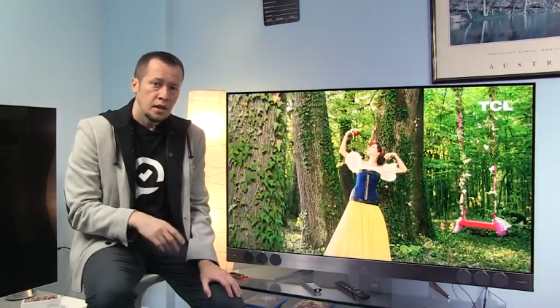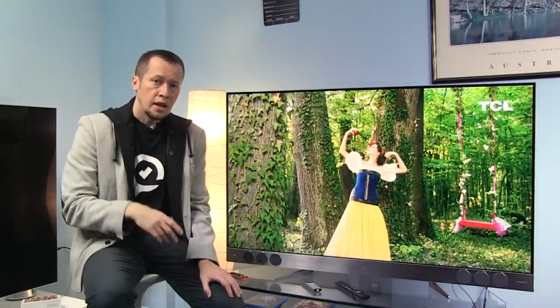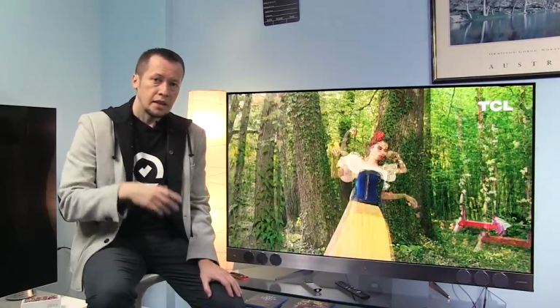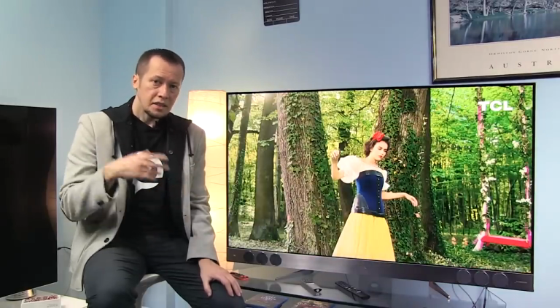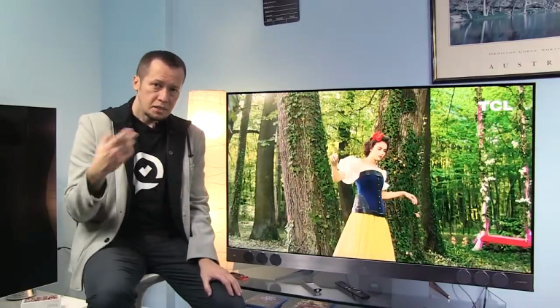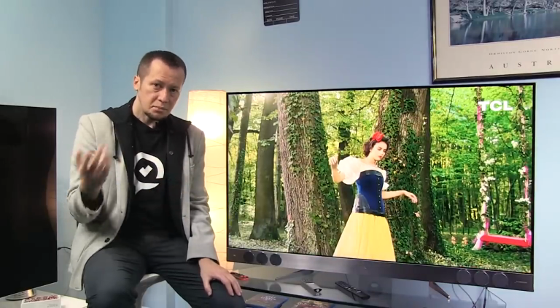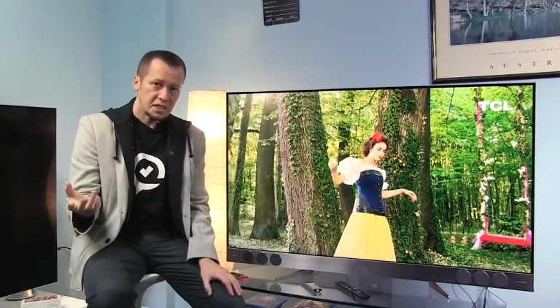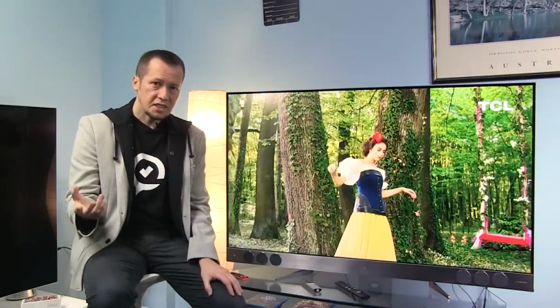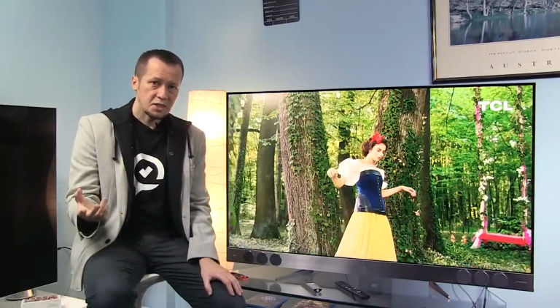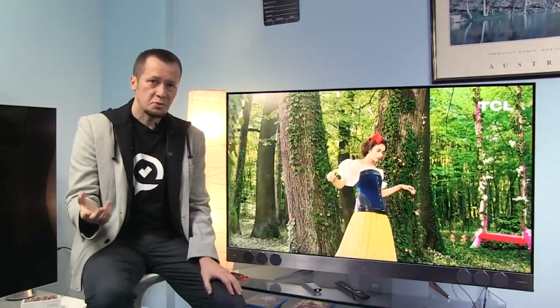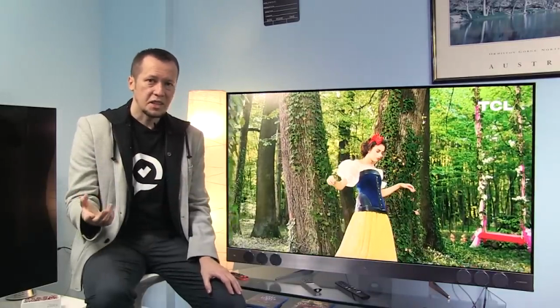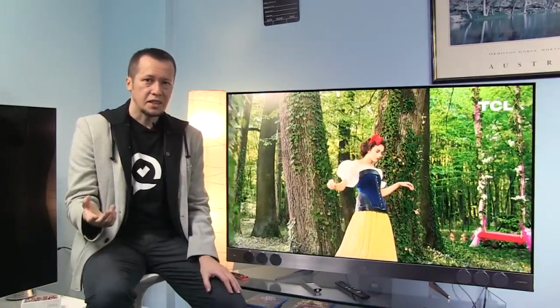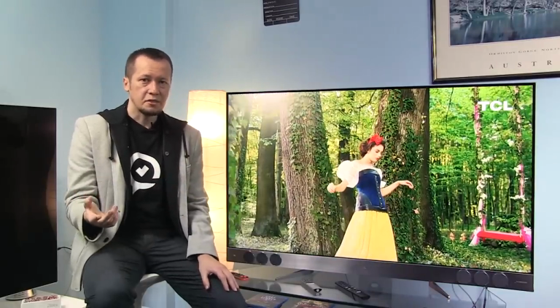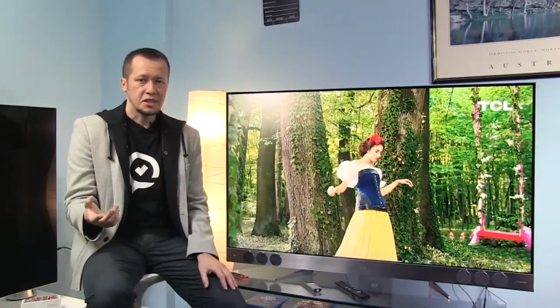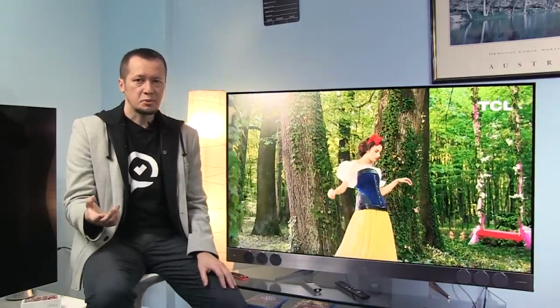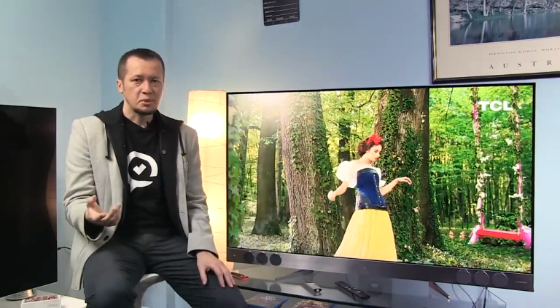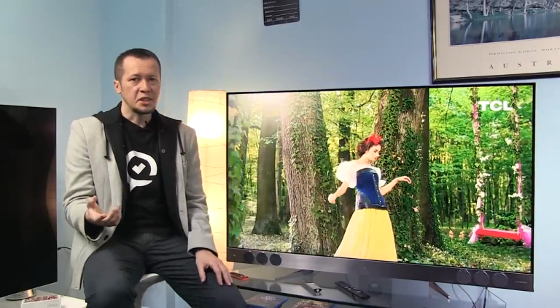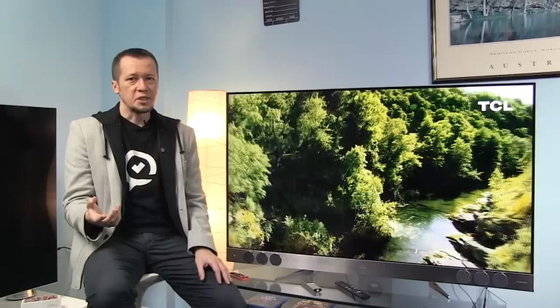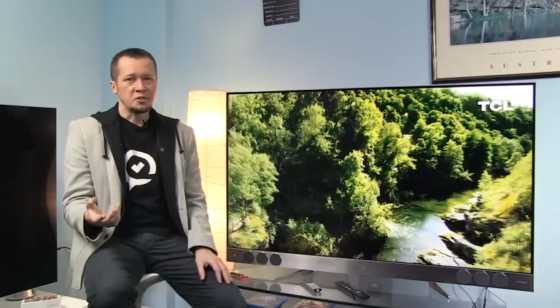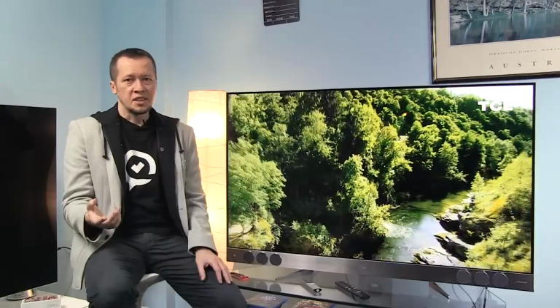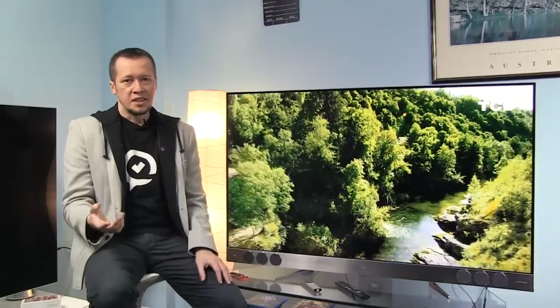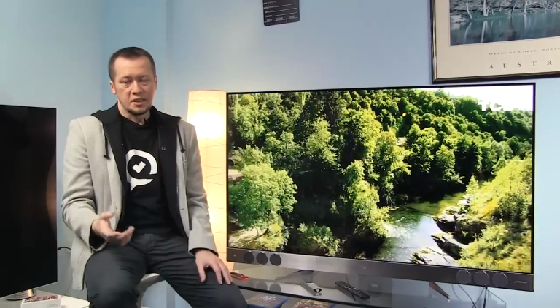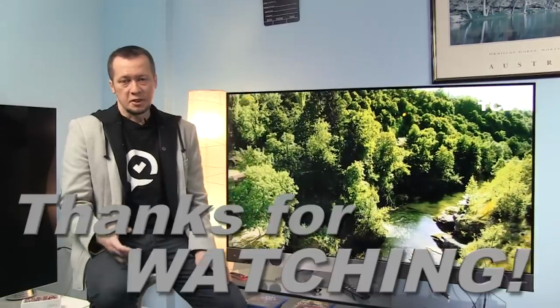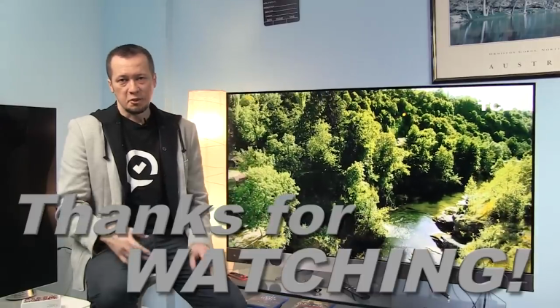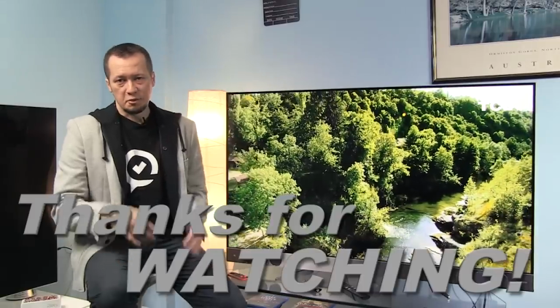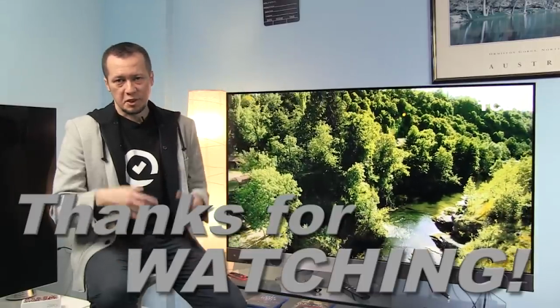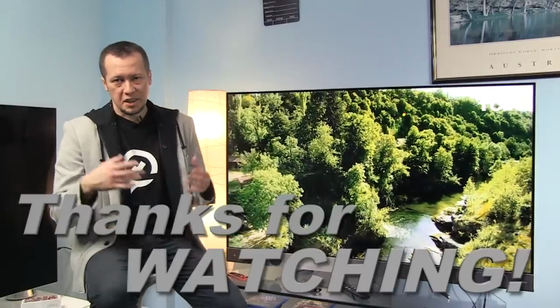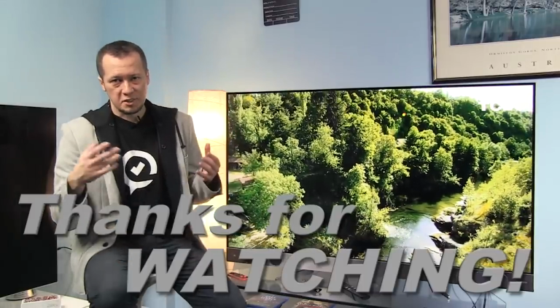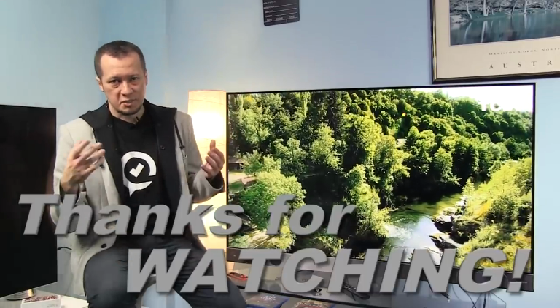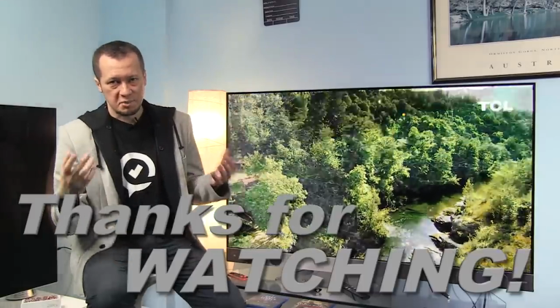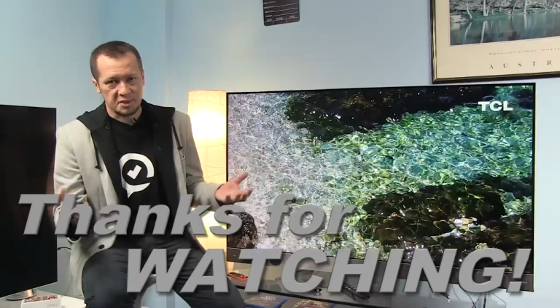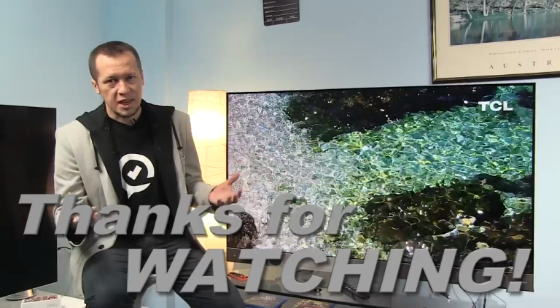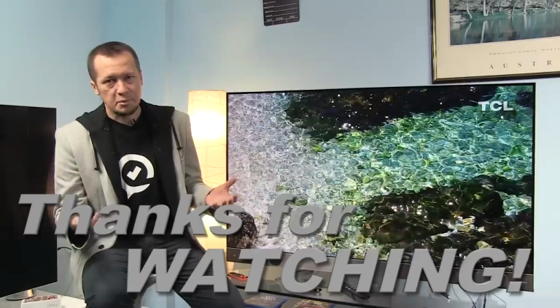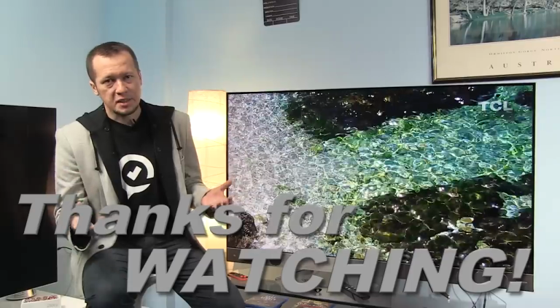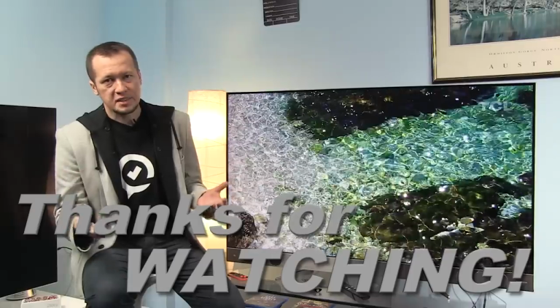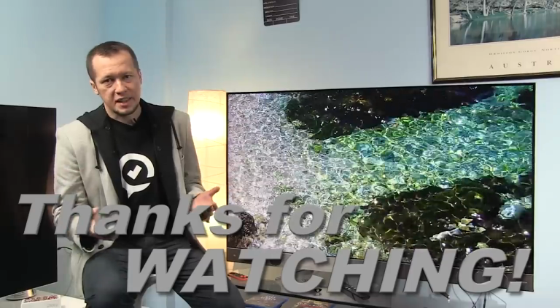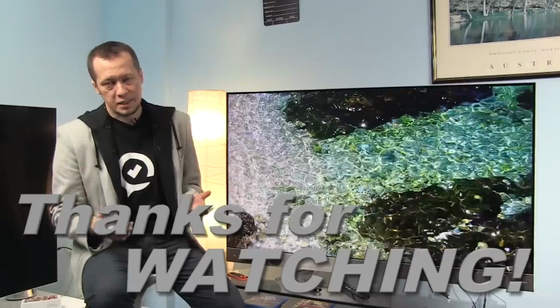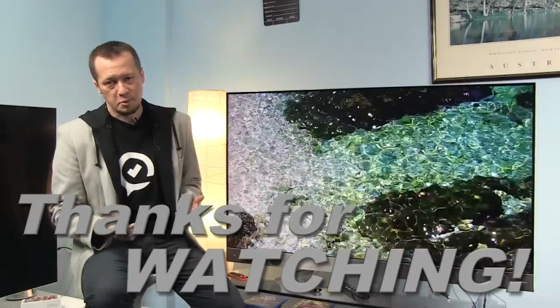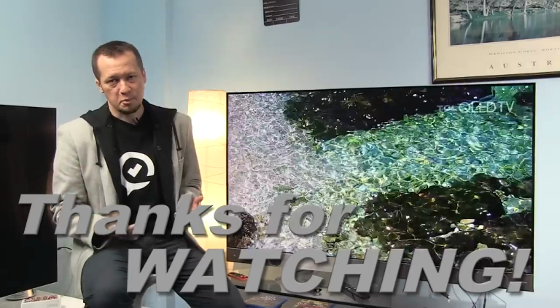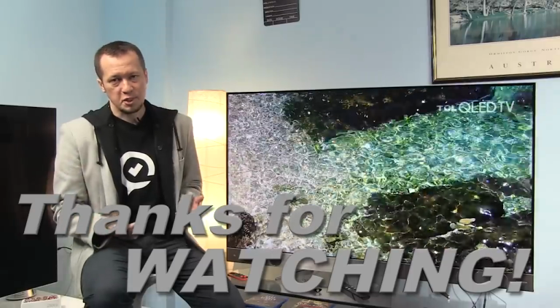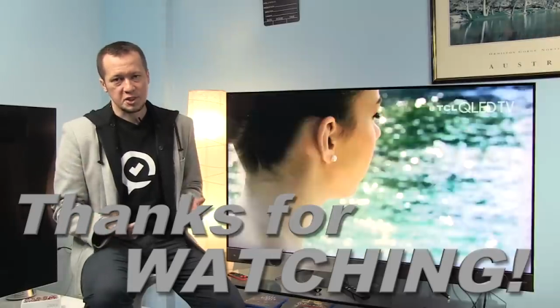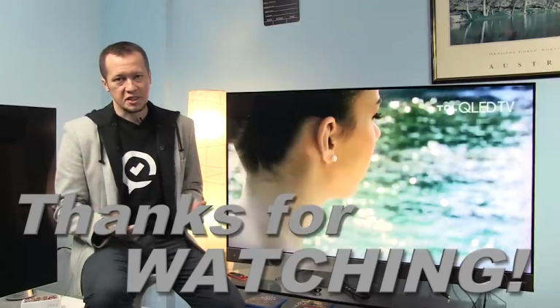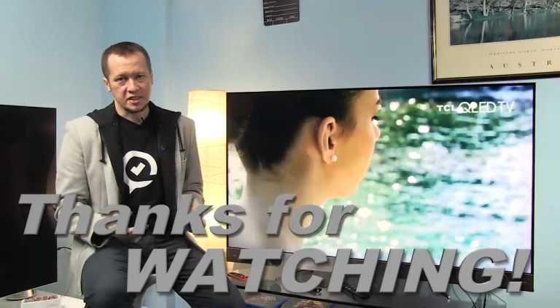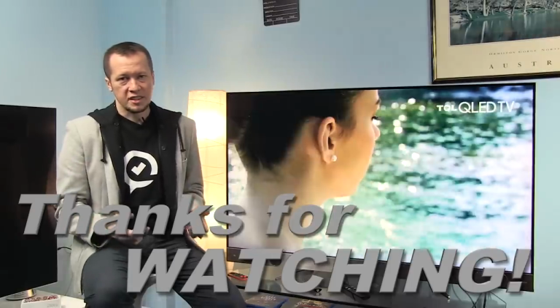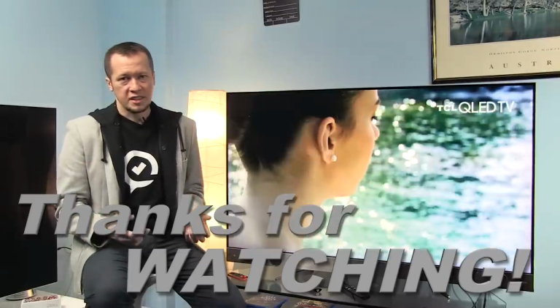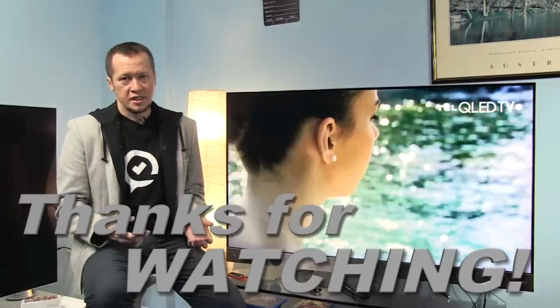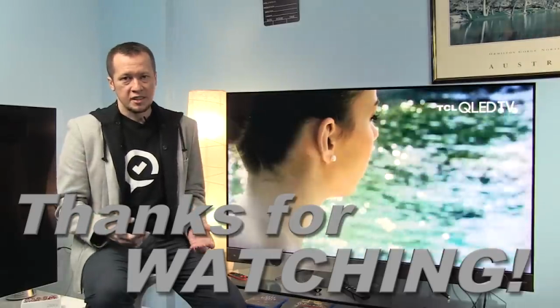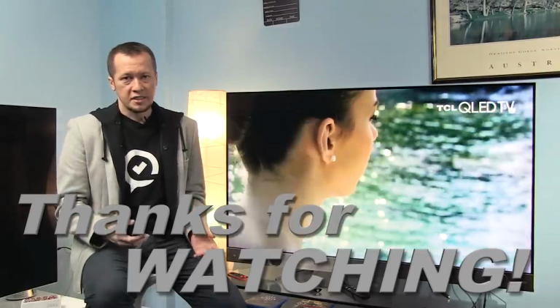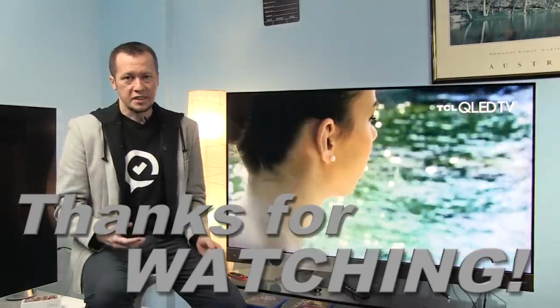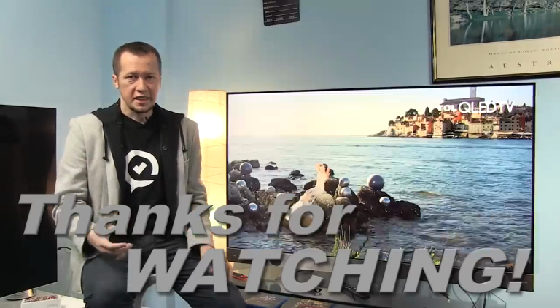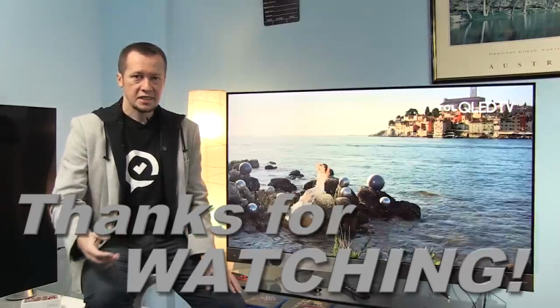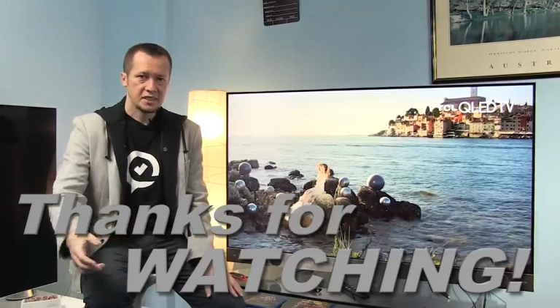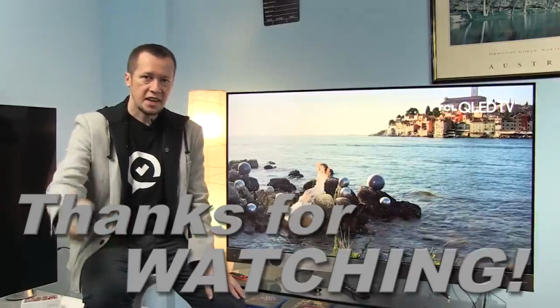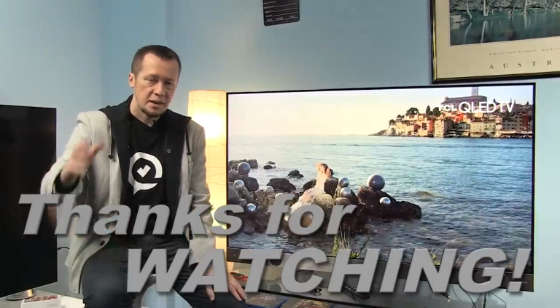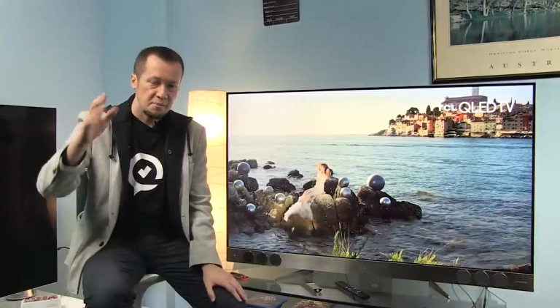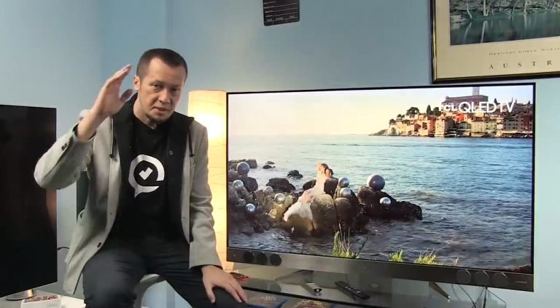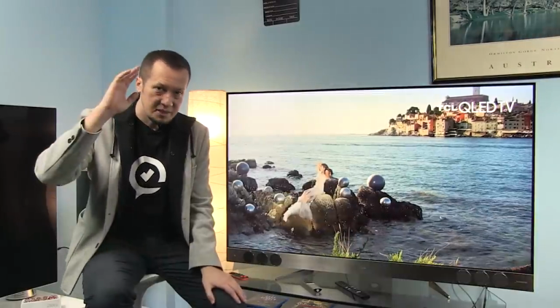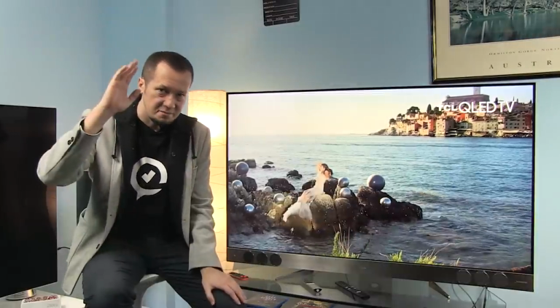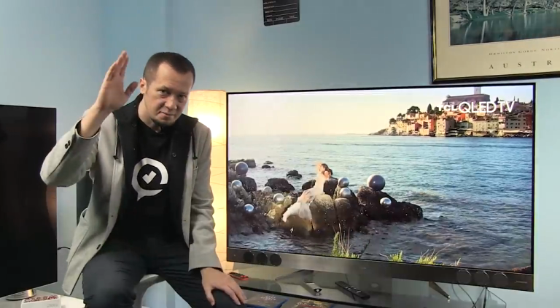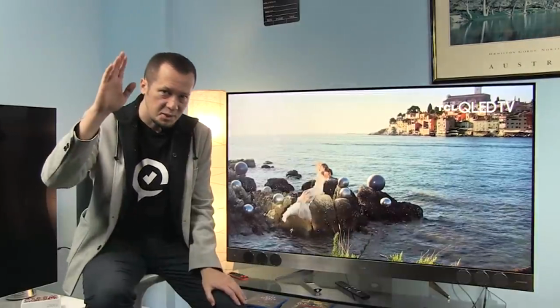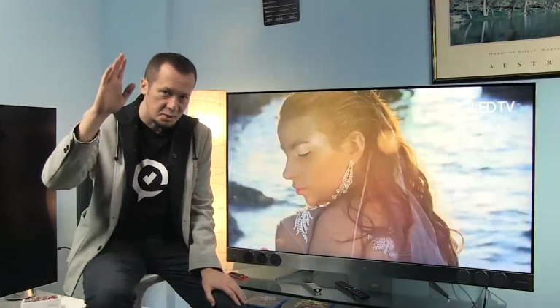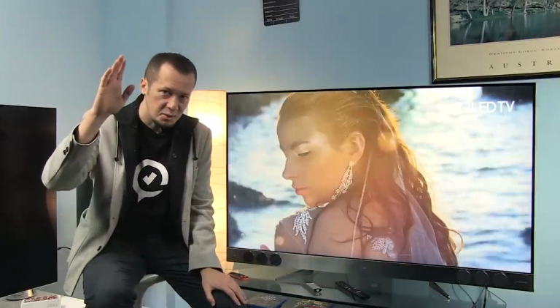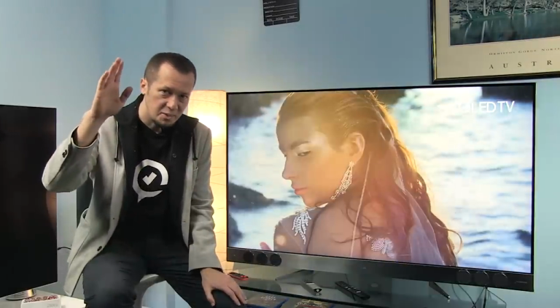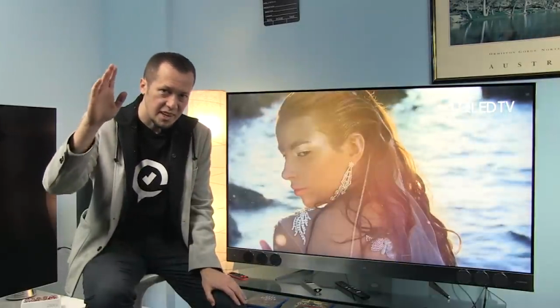And this brings us to the end of this video. Don't forget to subscribe and thanks for watching. Till next time, goodbye!